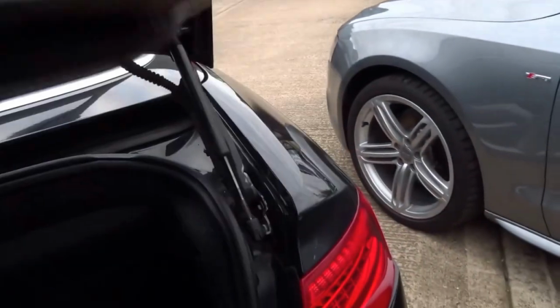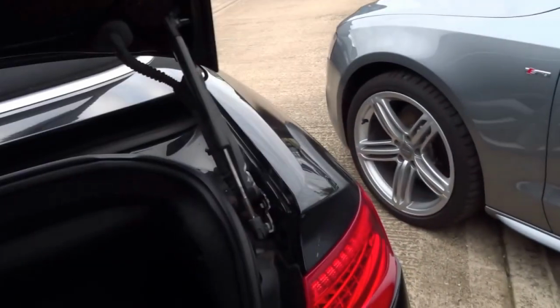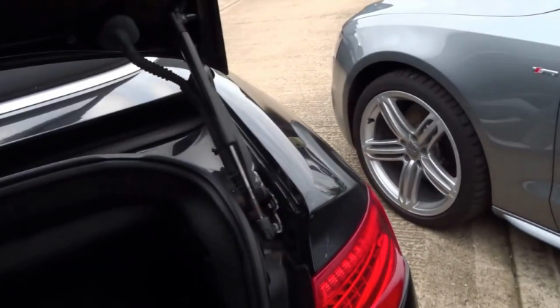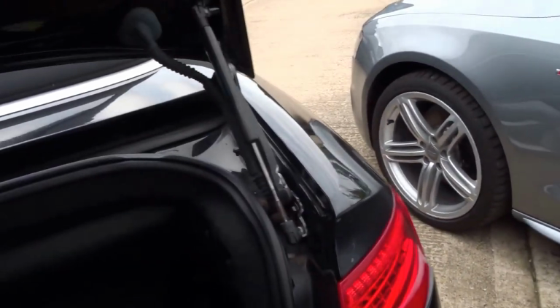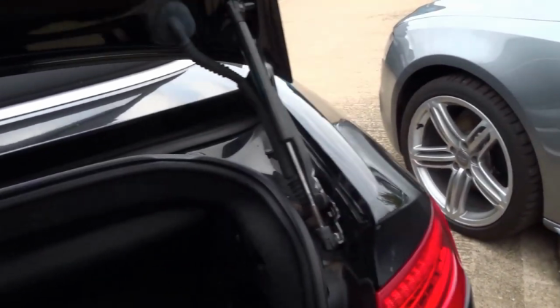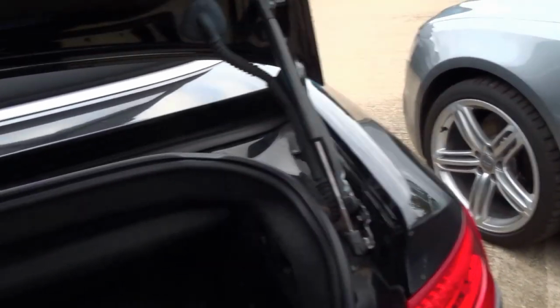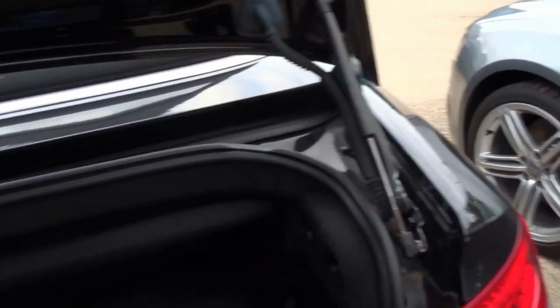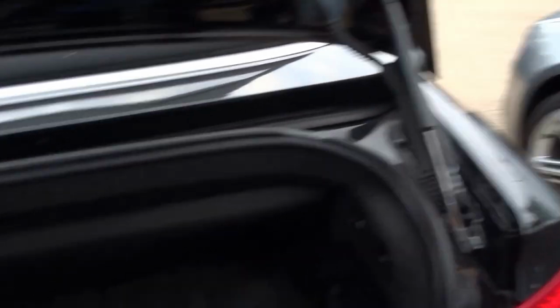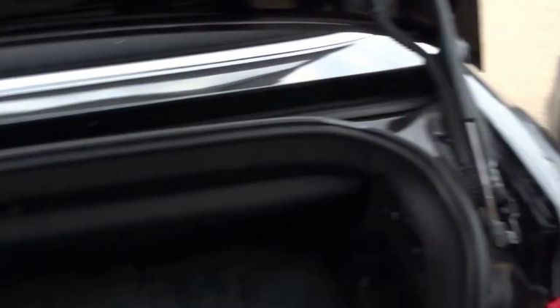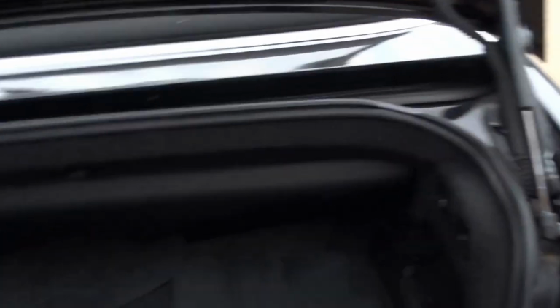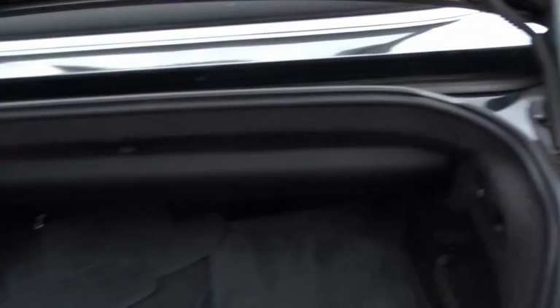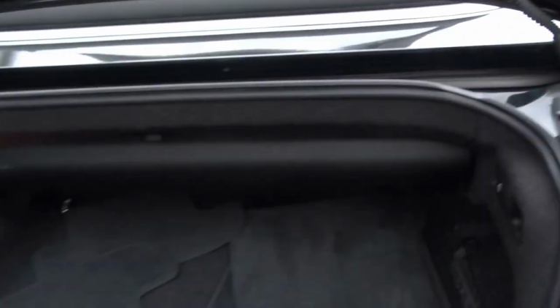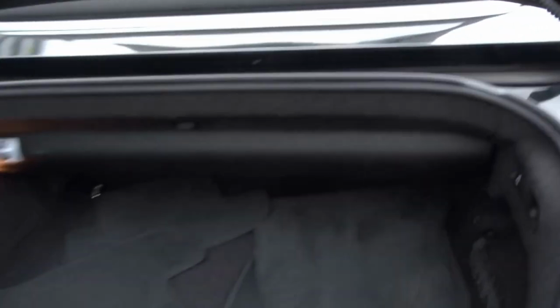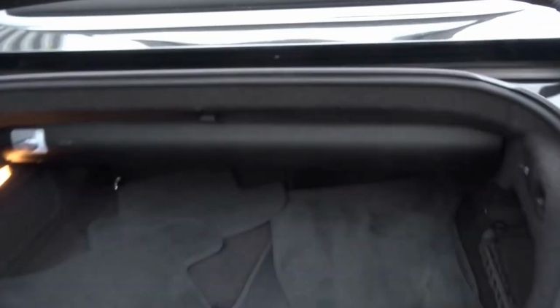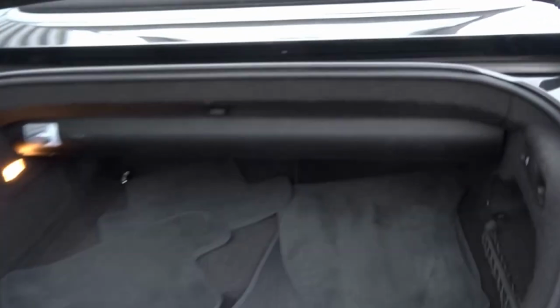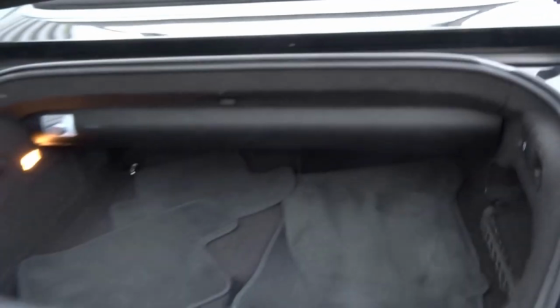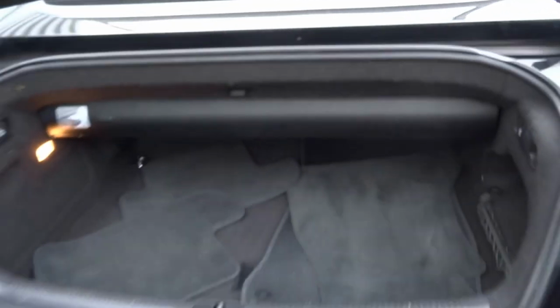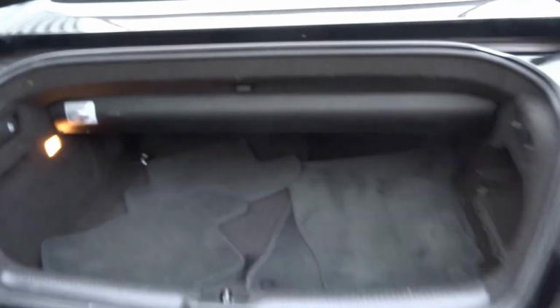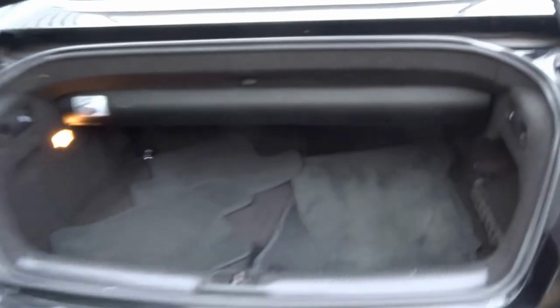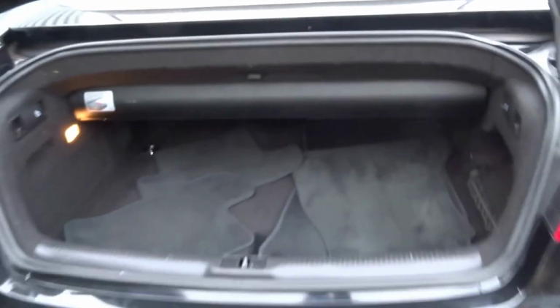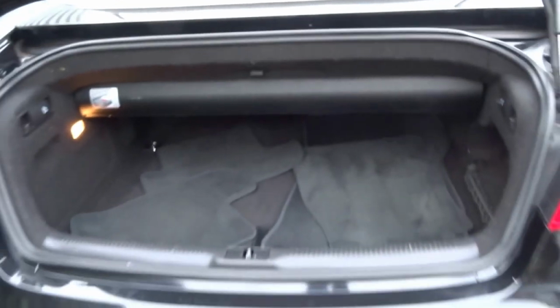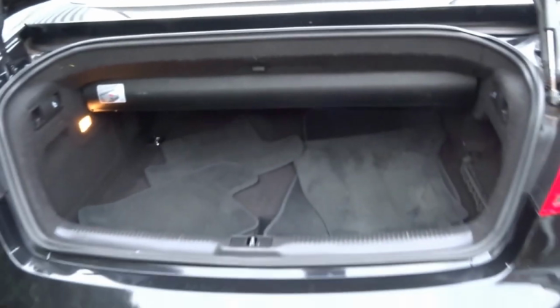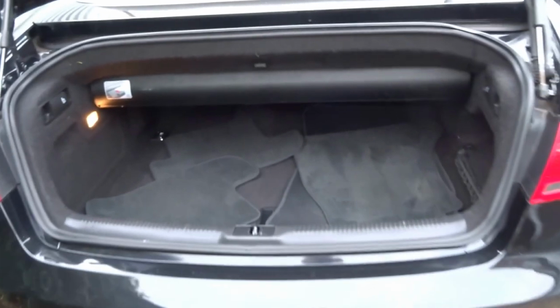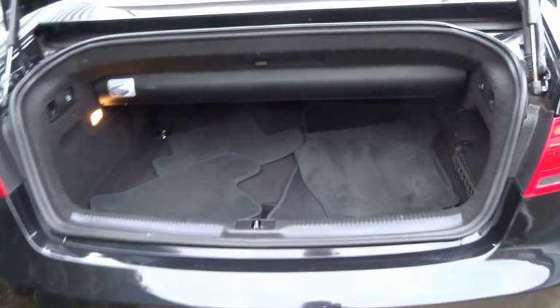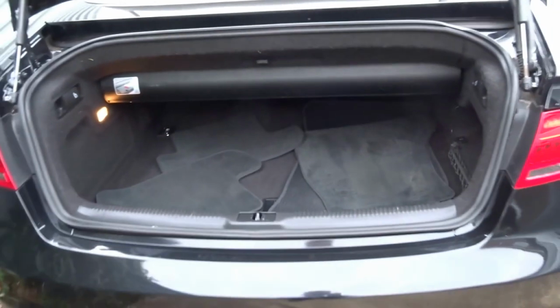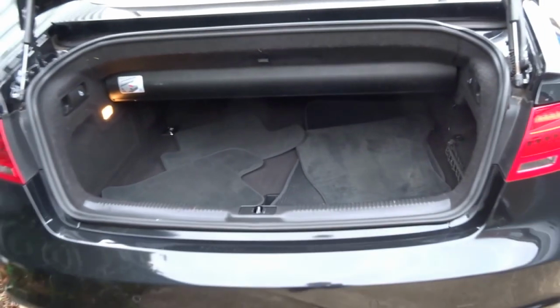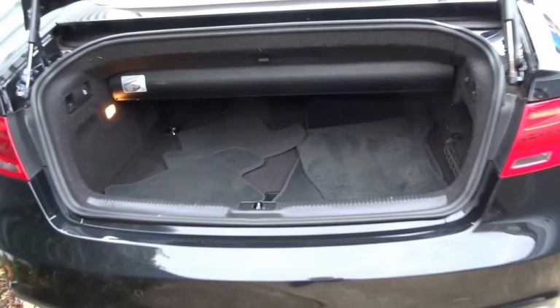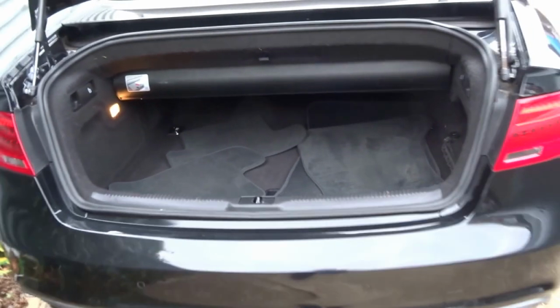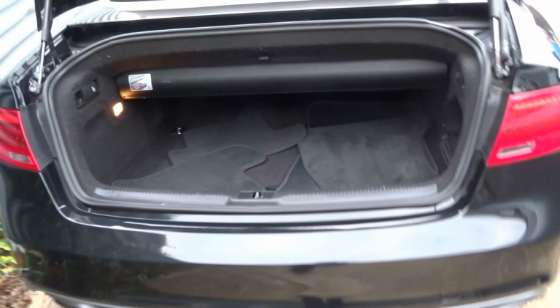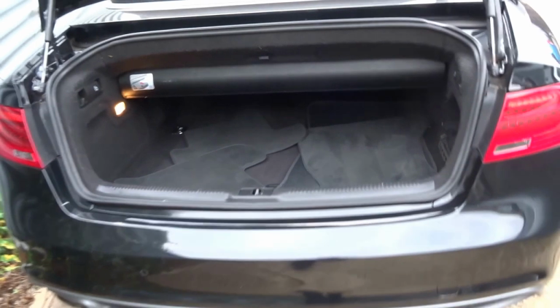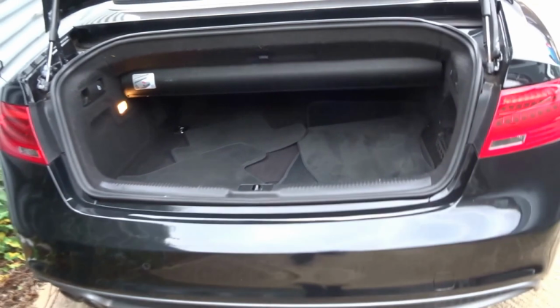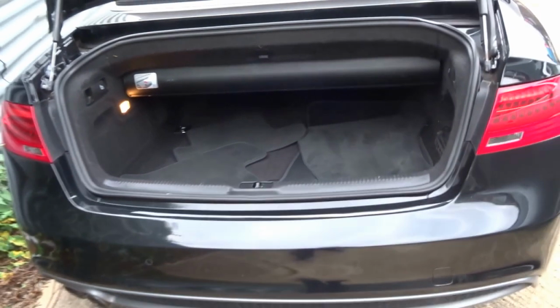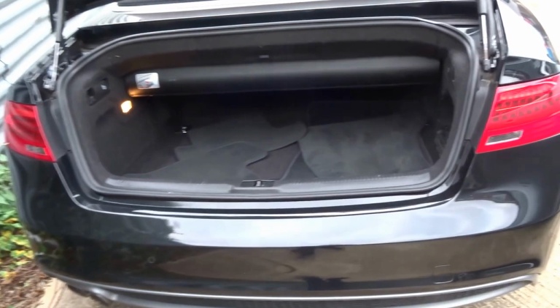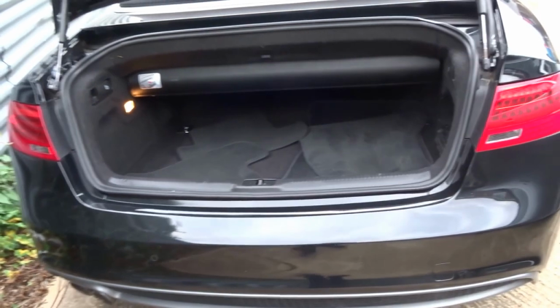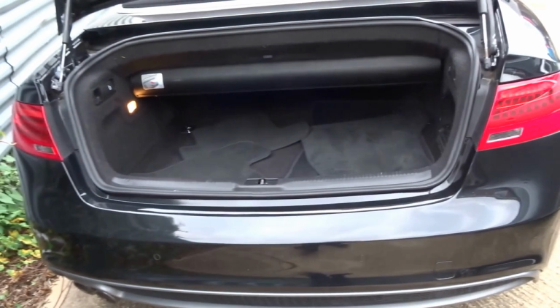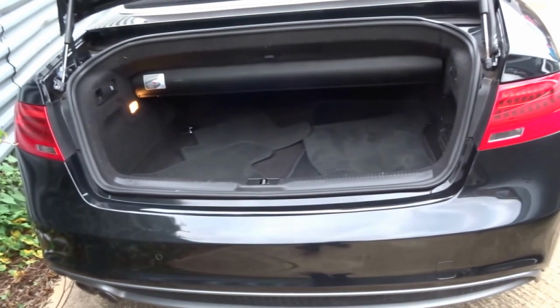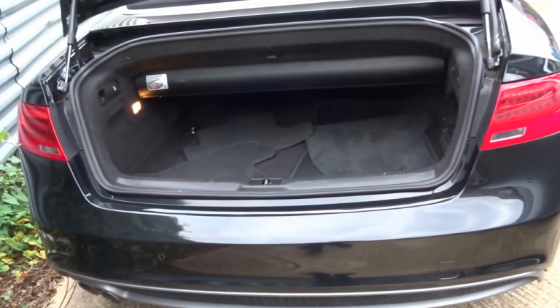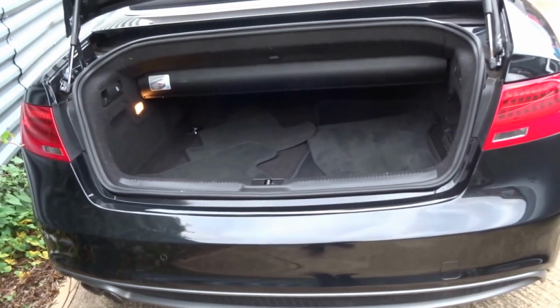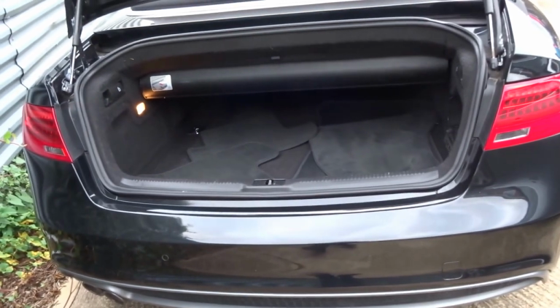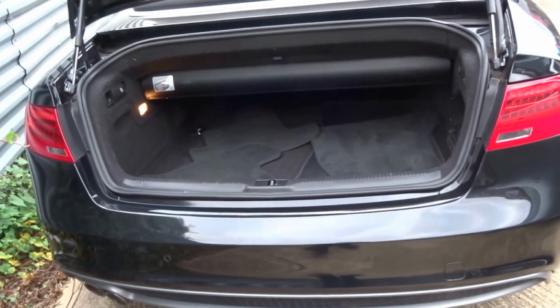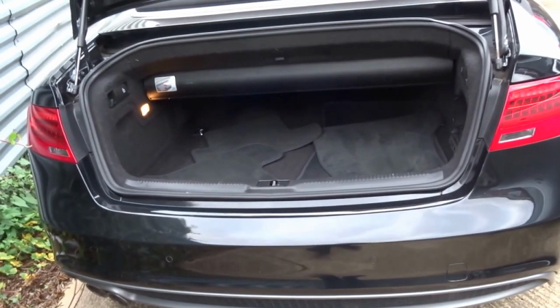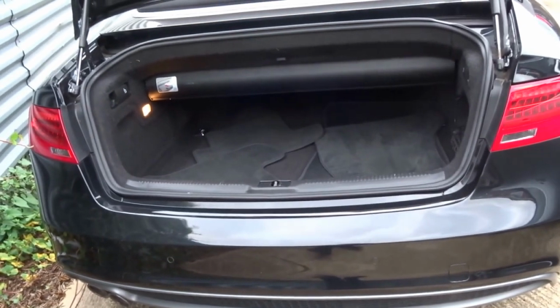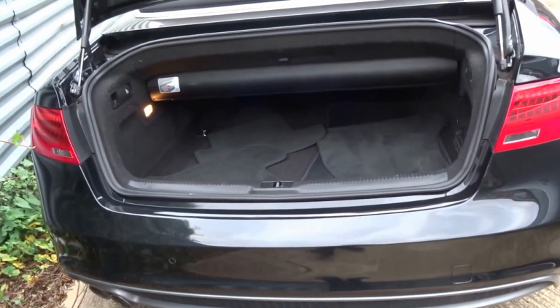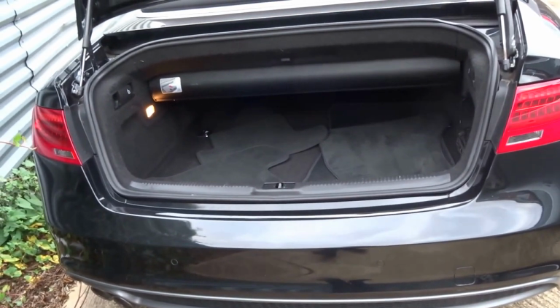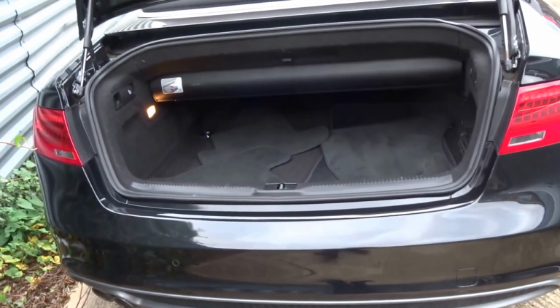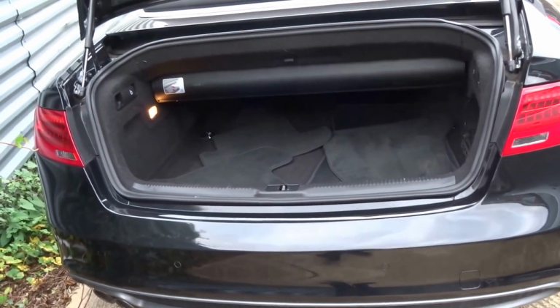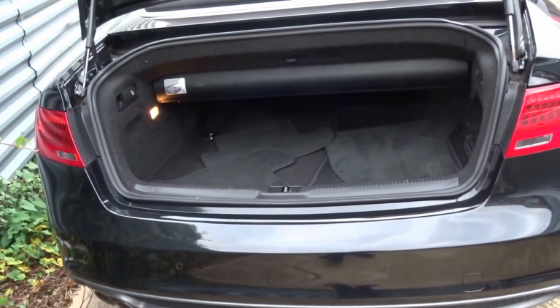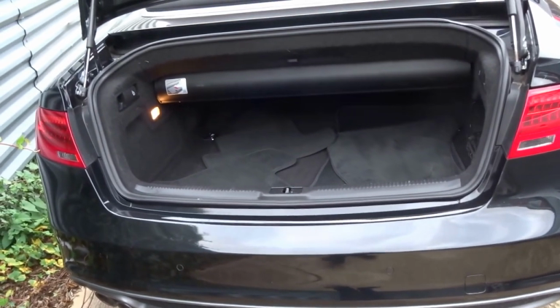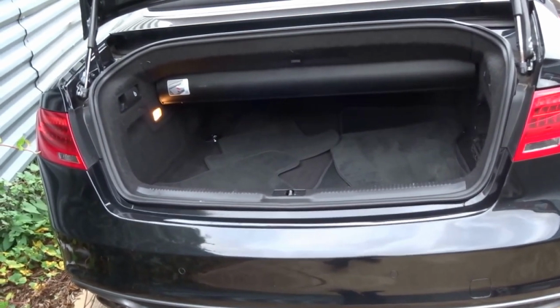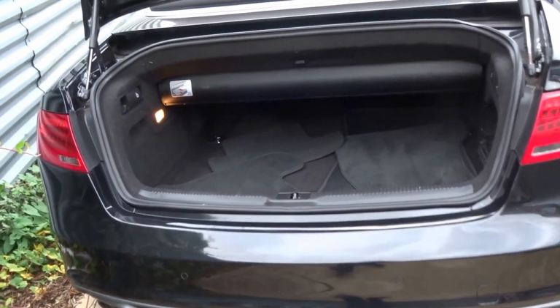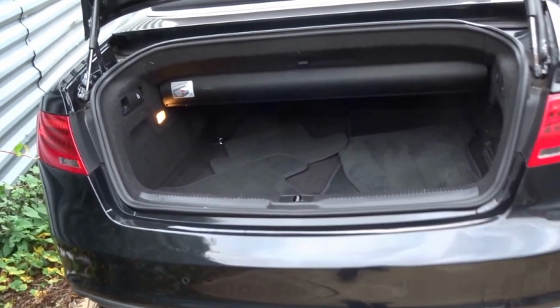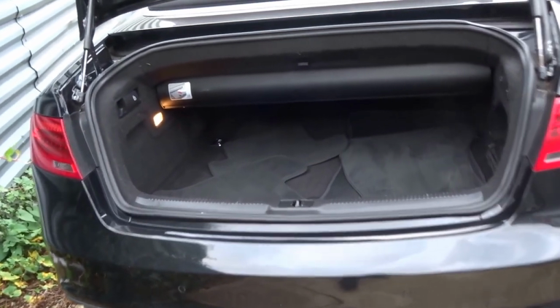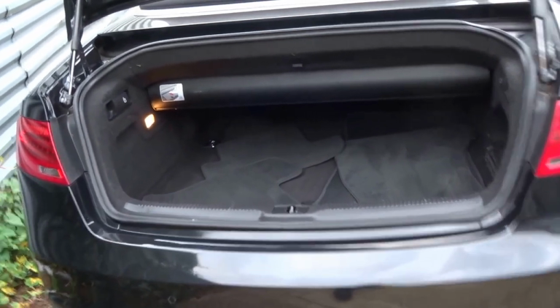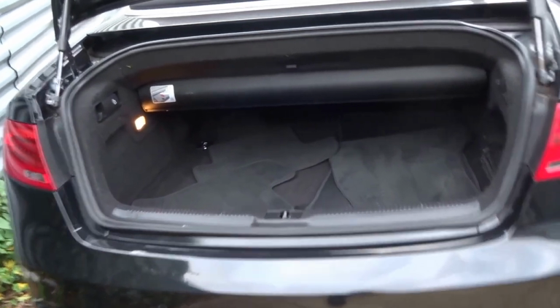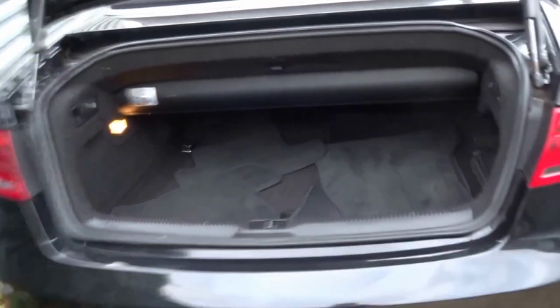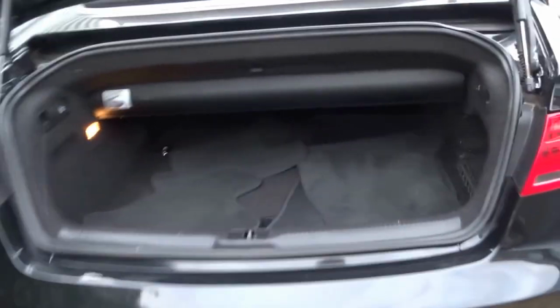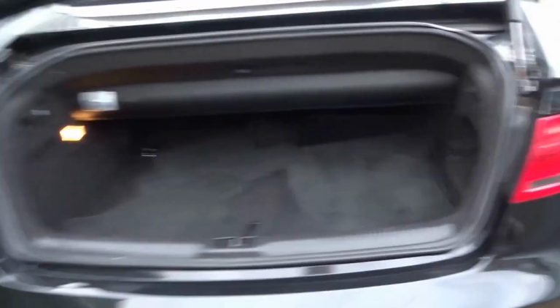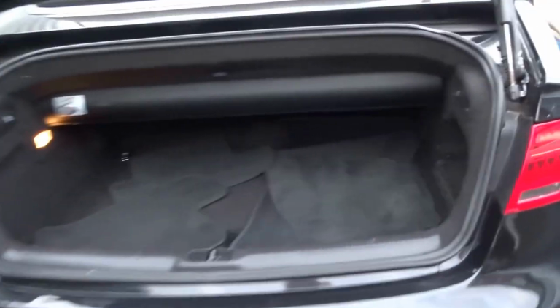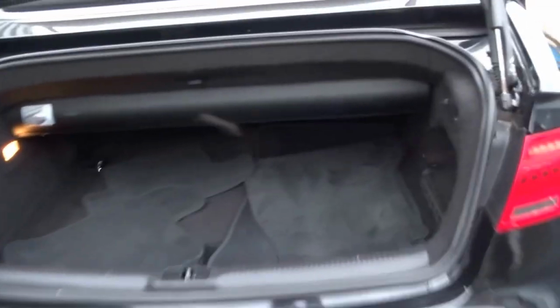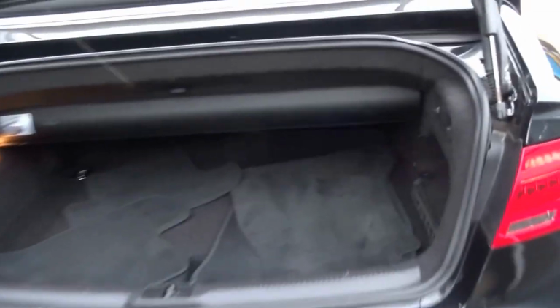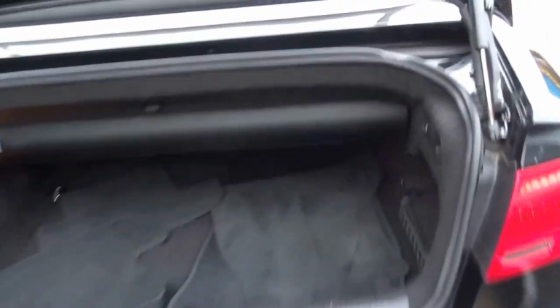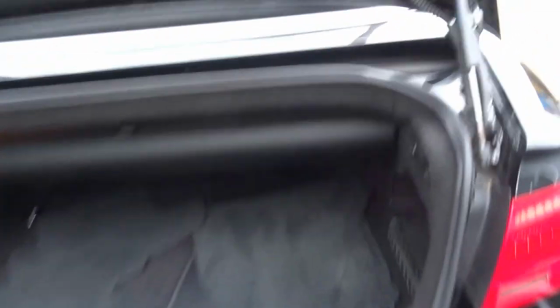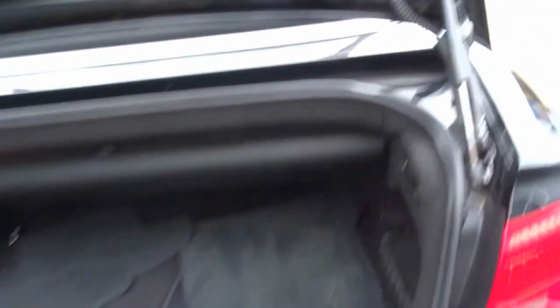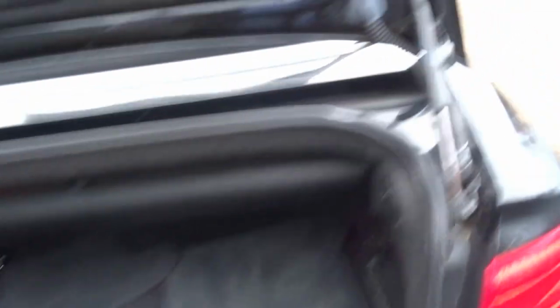Opening the boot, there's plenty of luggage space under there, and it also has folding rear seats.